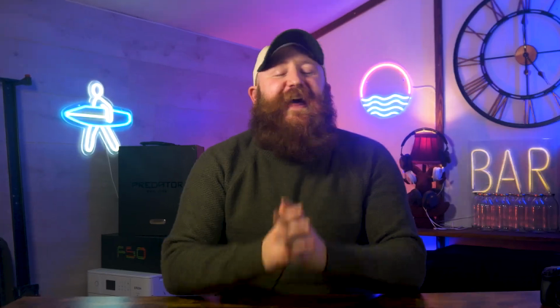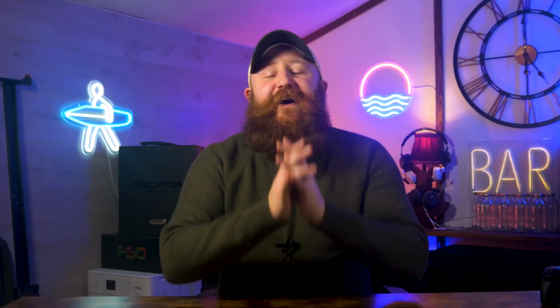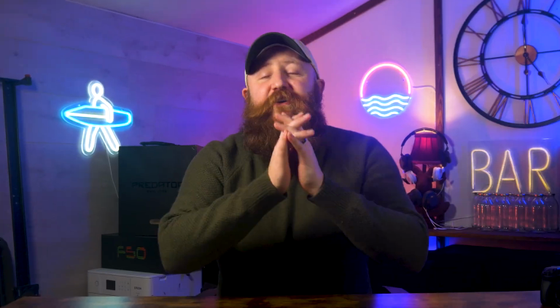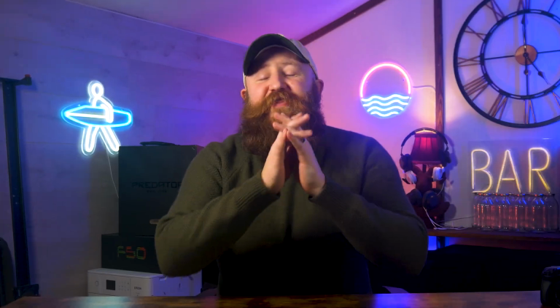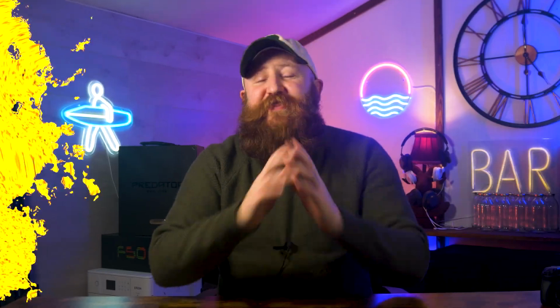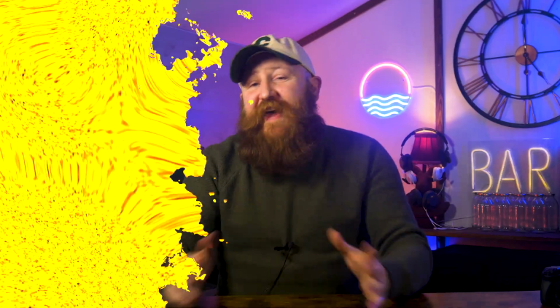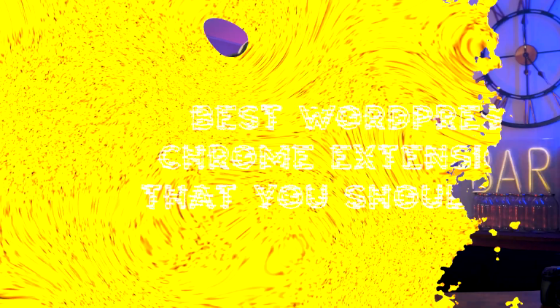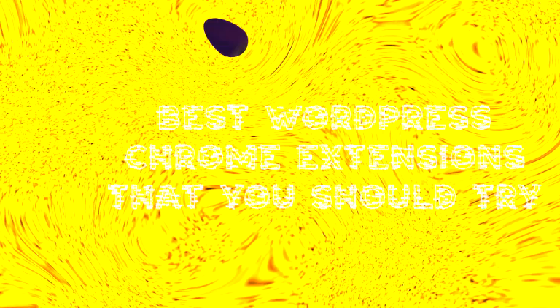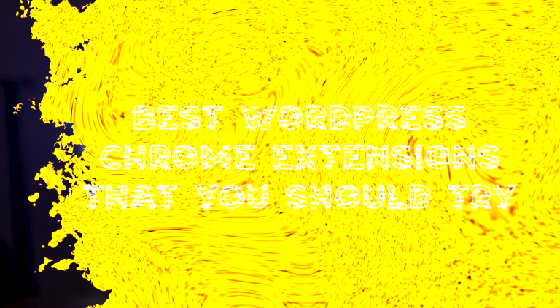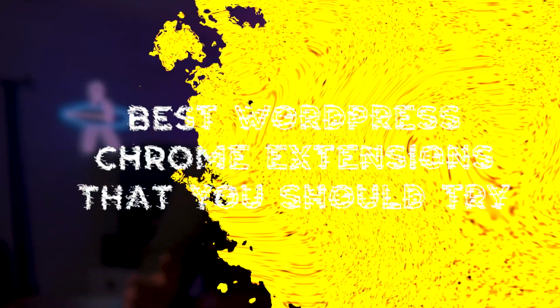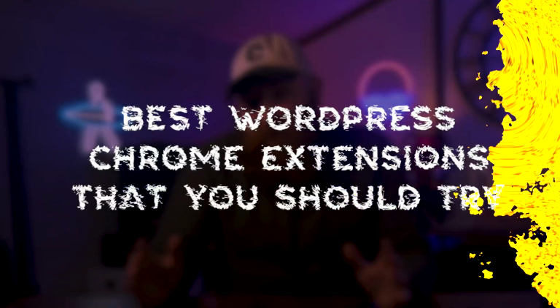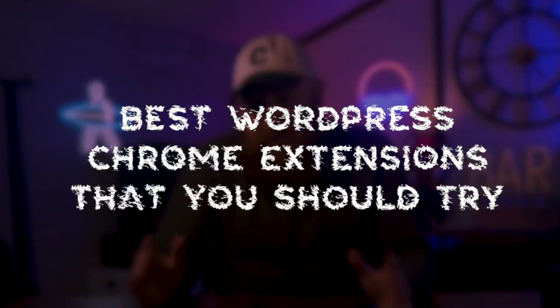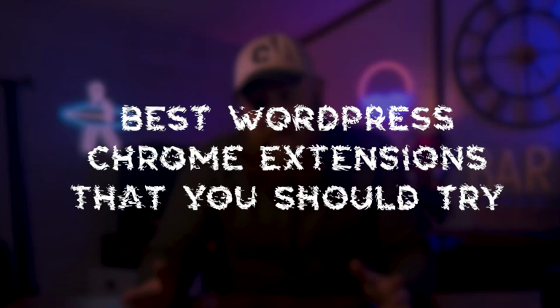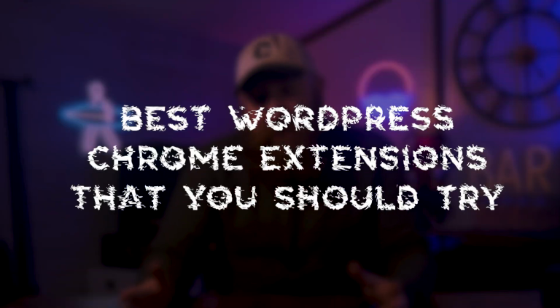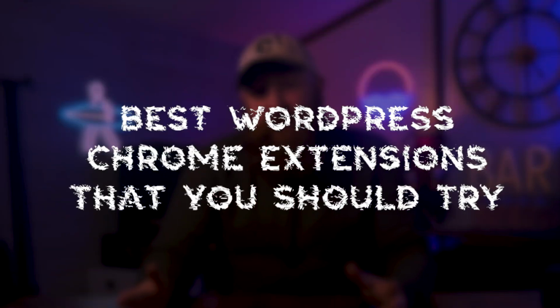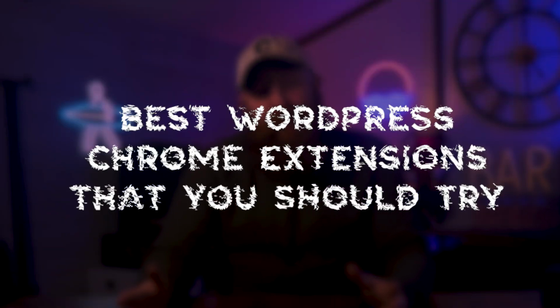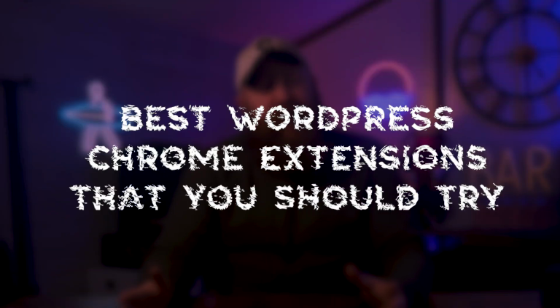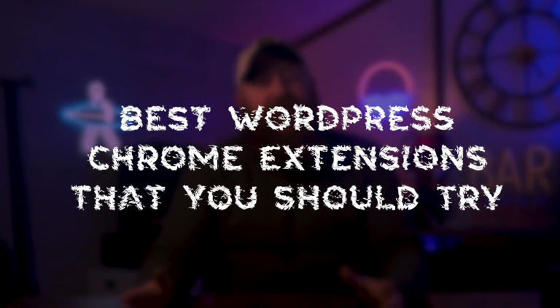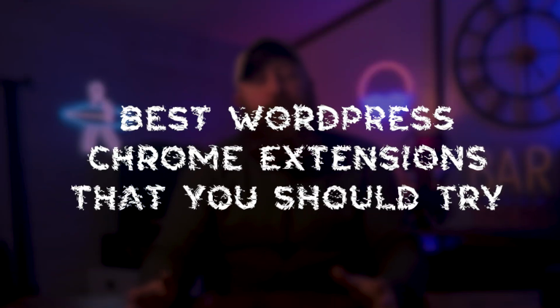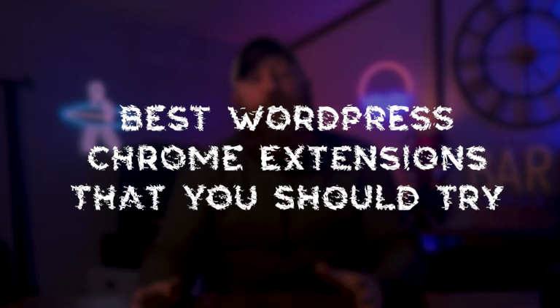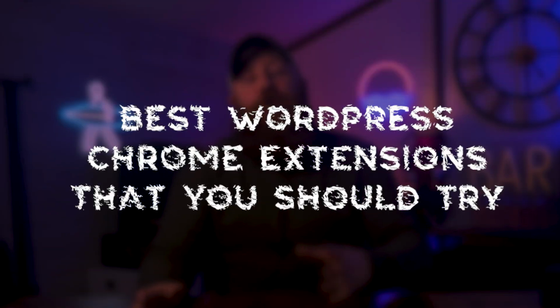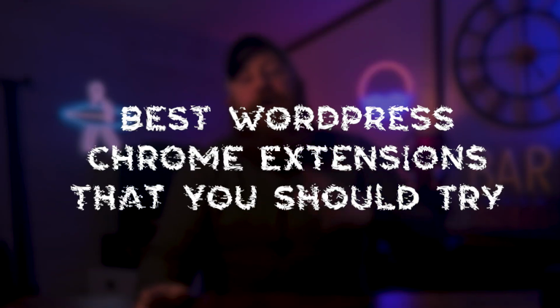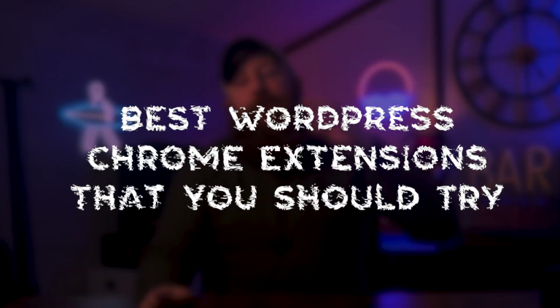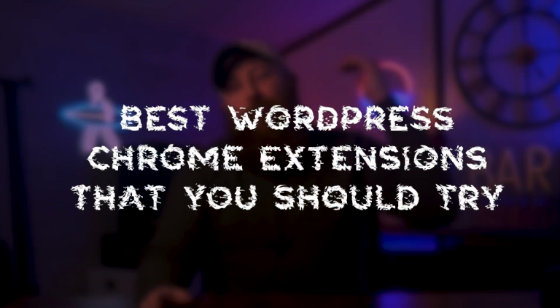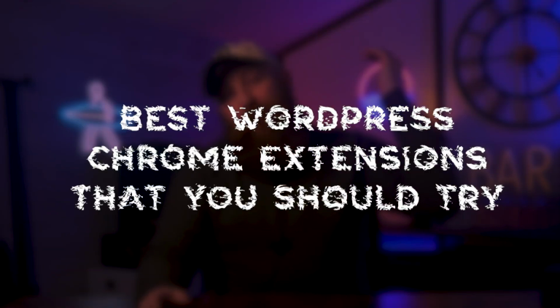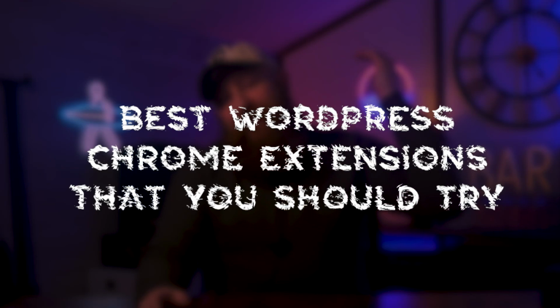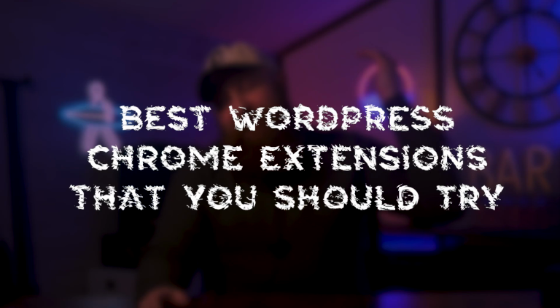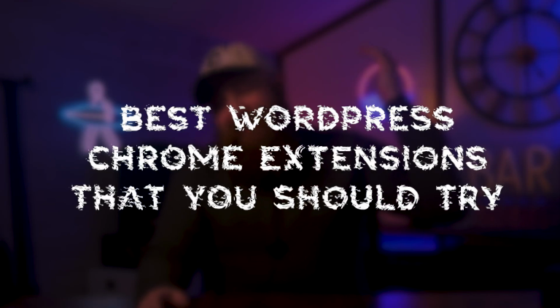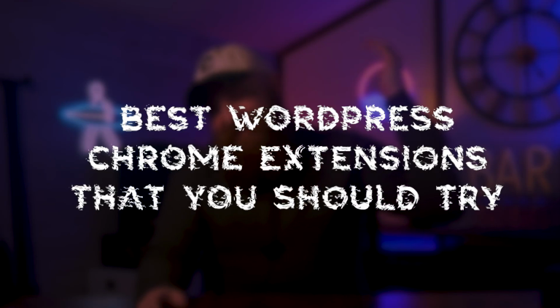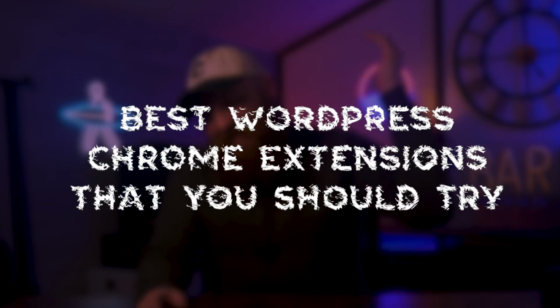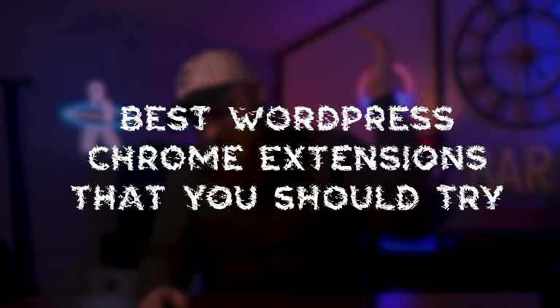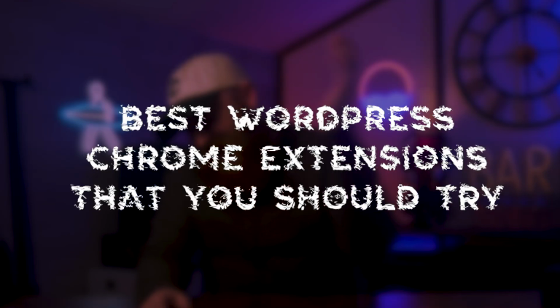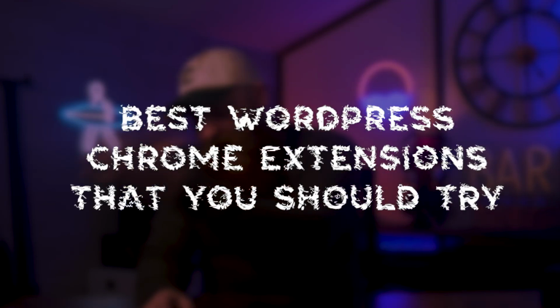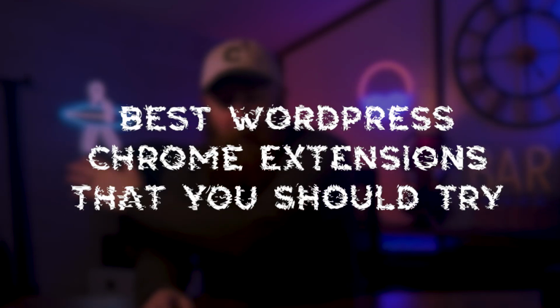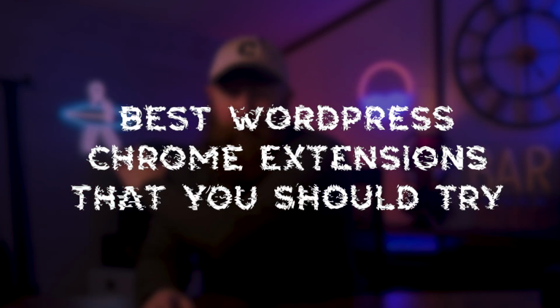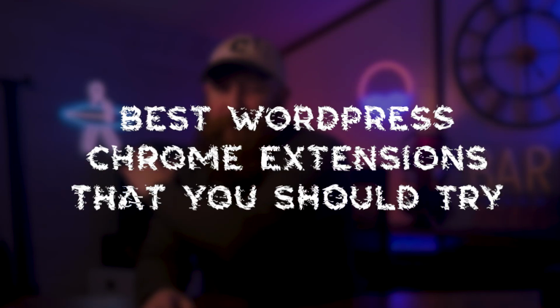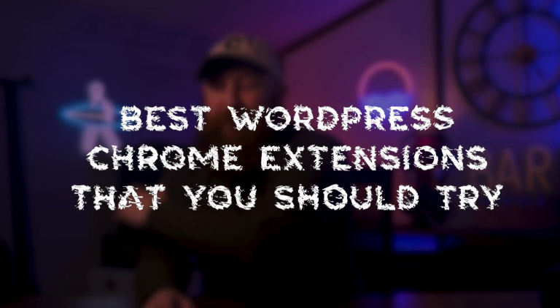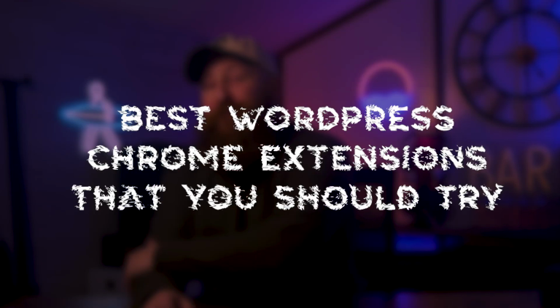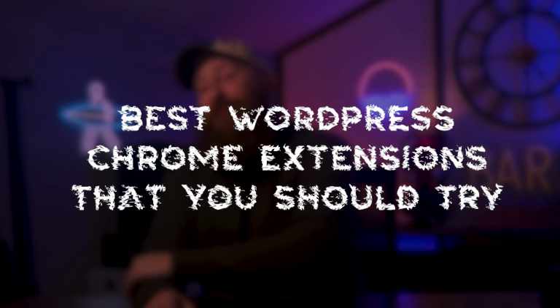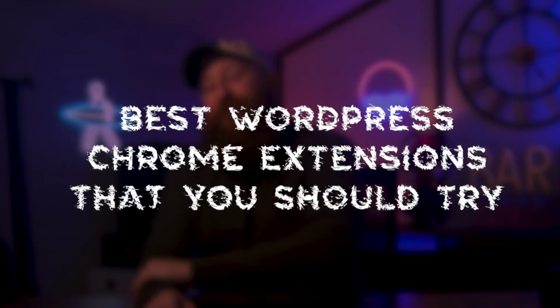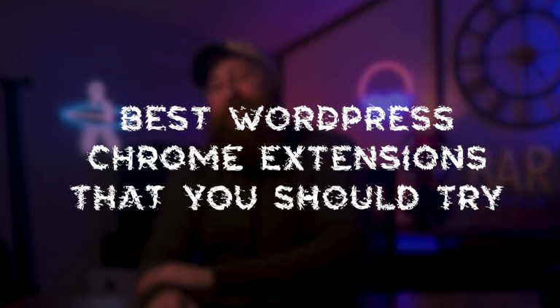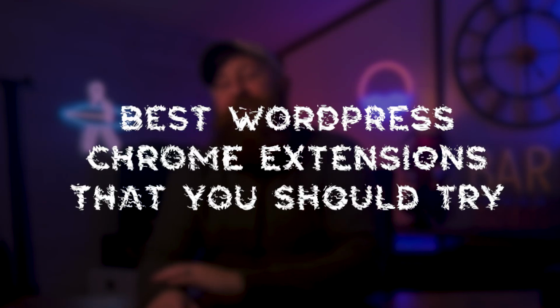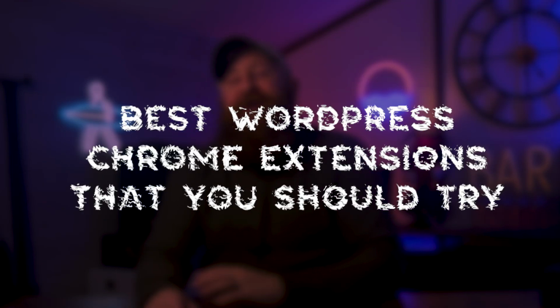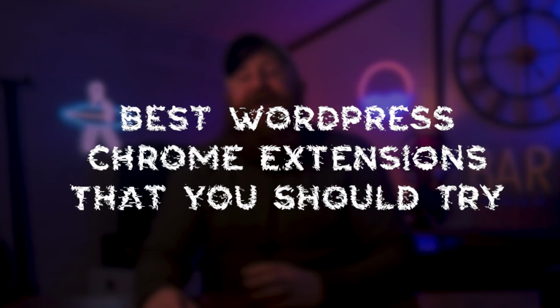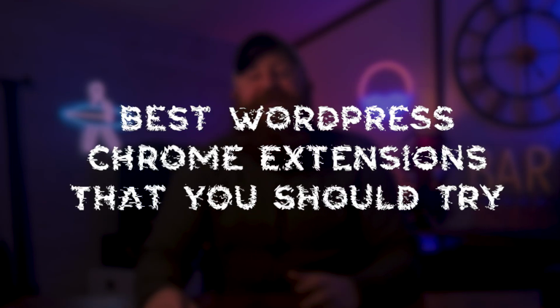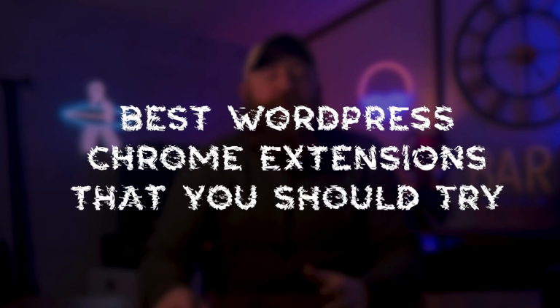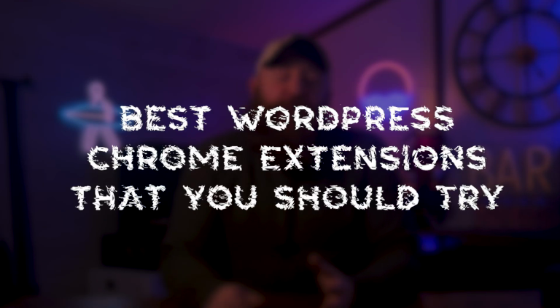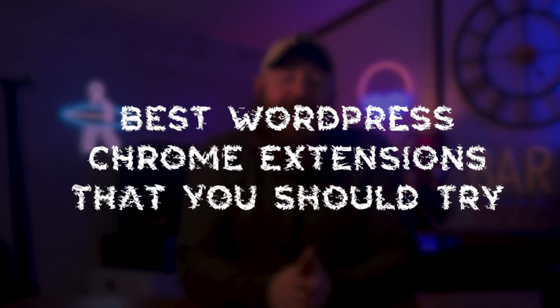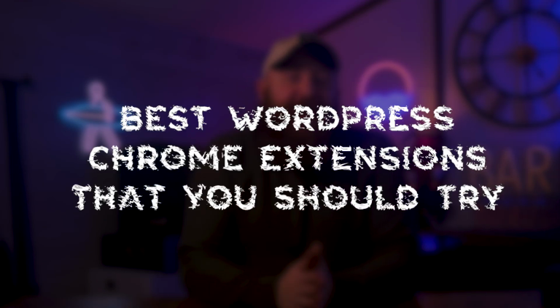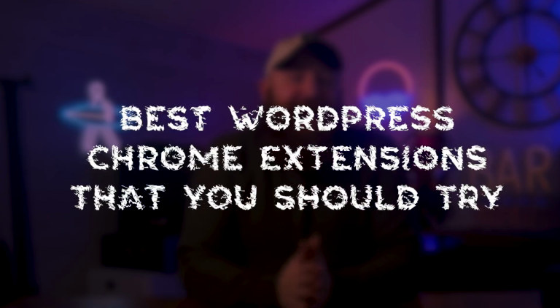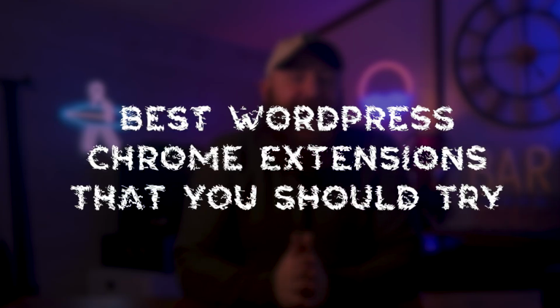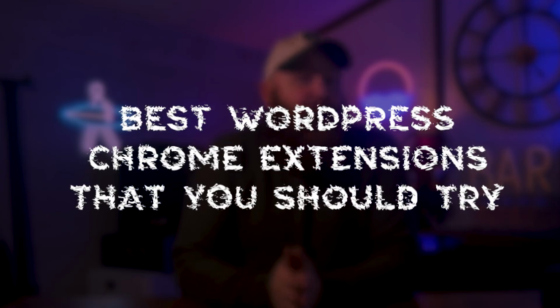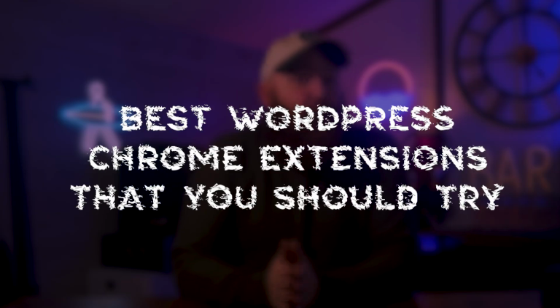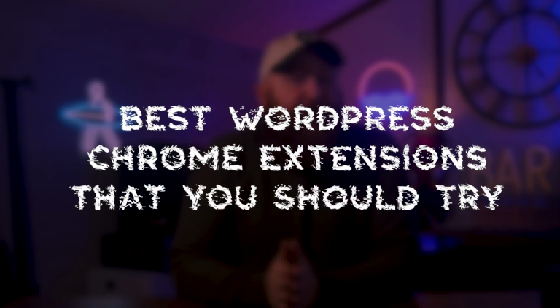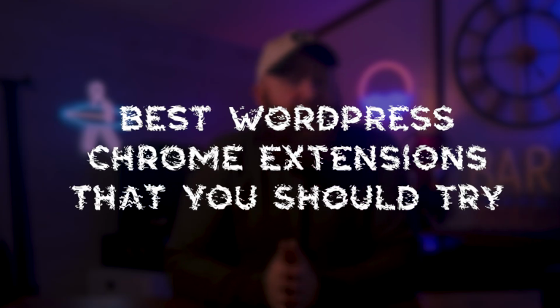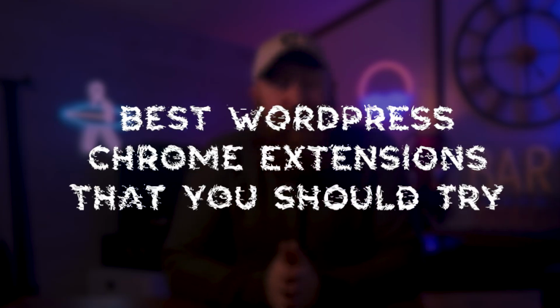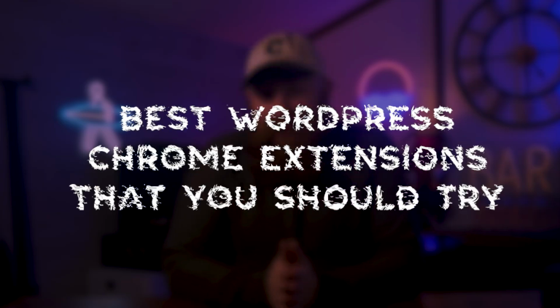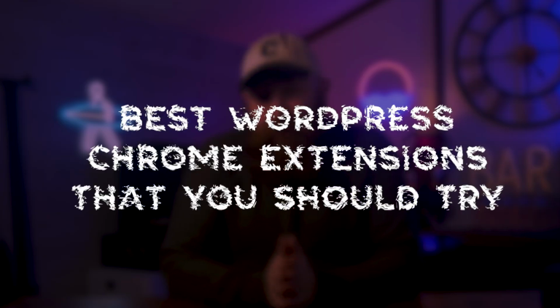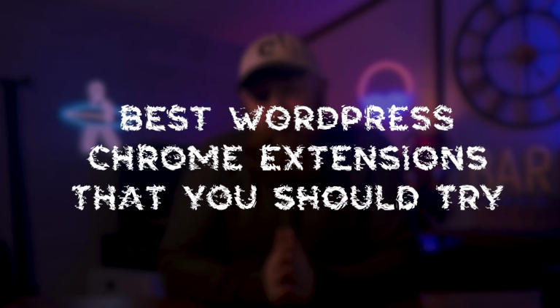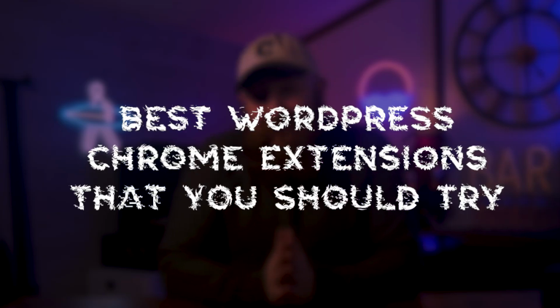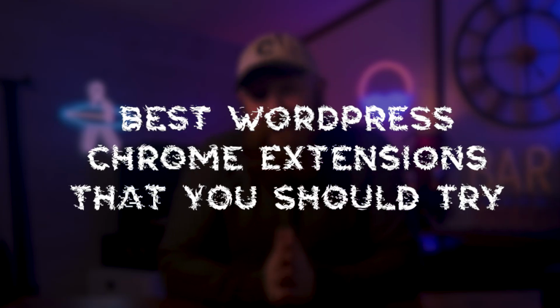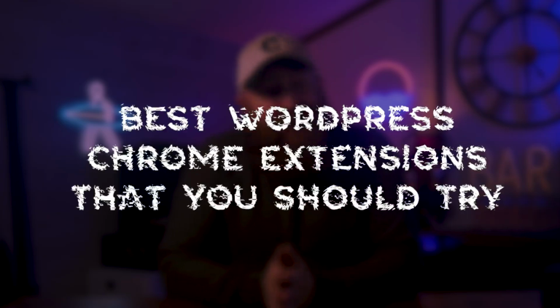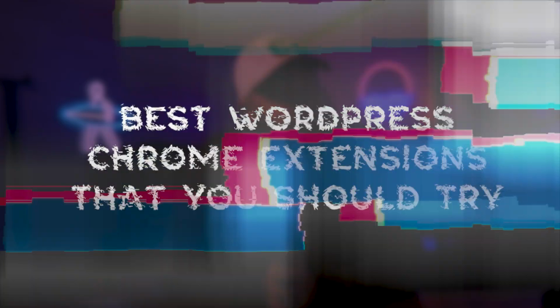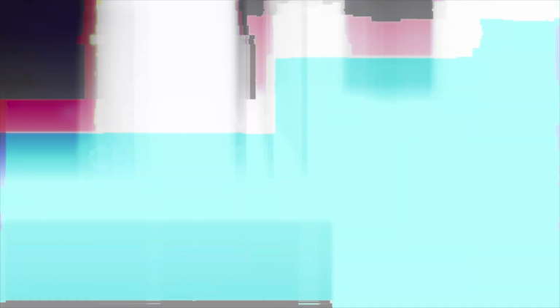There are thousands of extensions available, but we have scoured through them to pick our favorite seven.